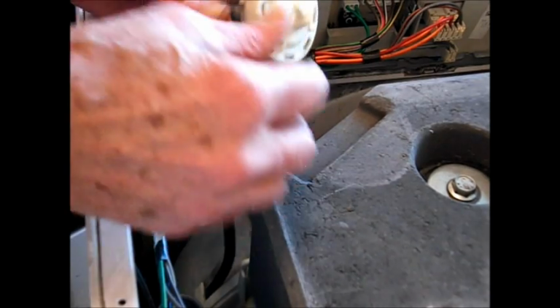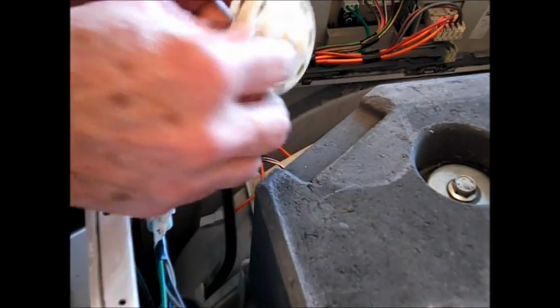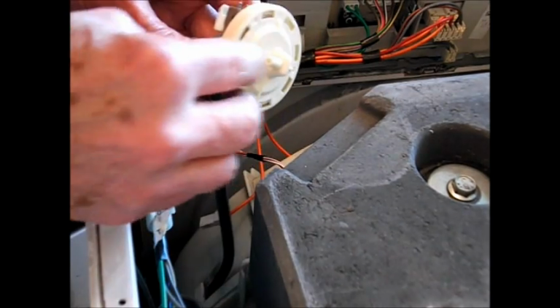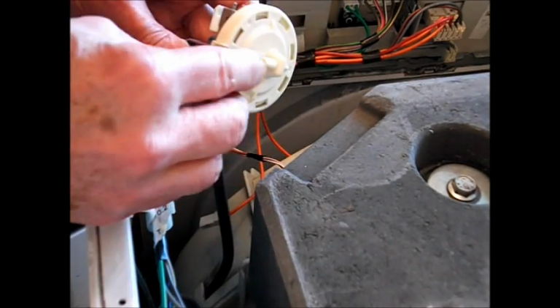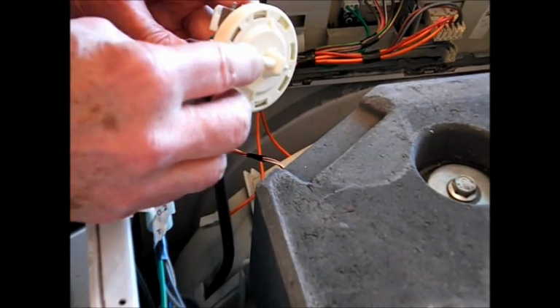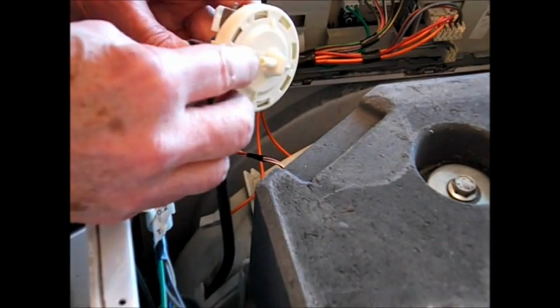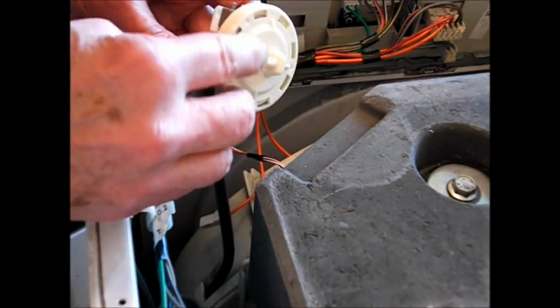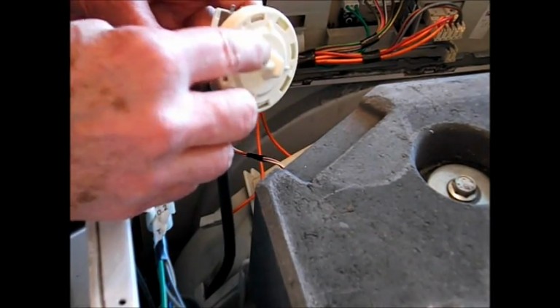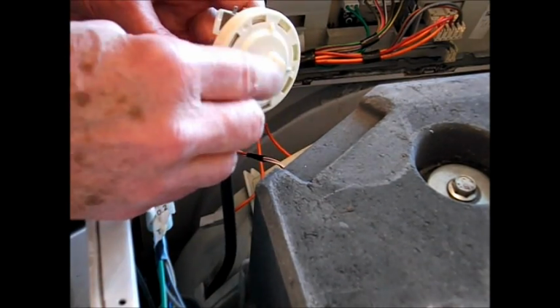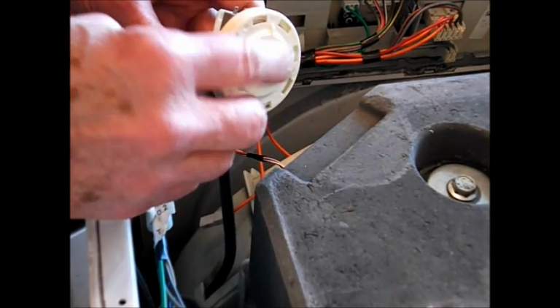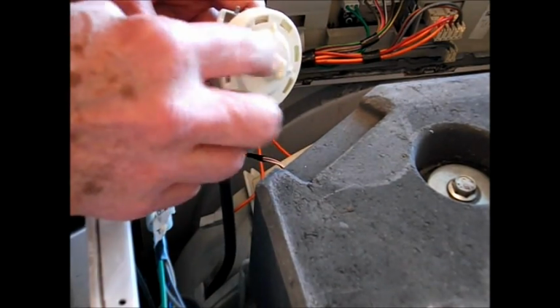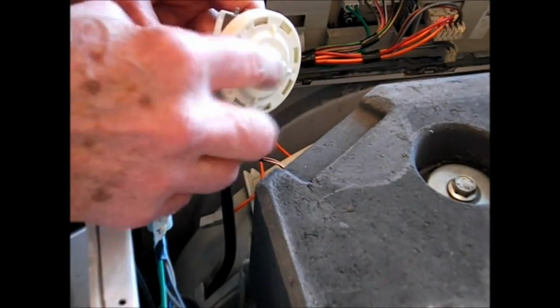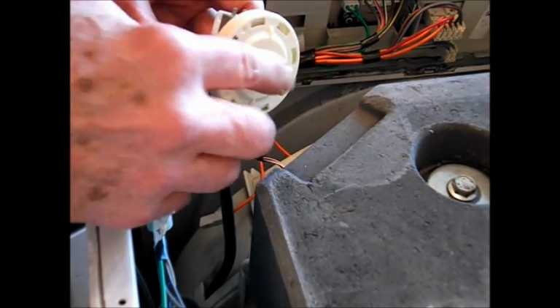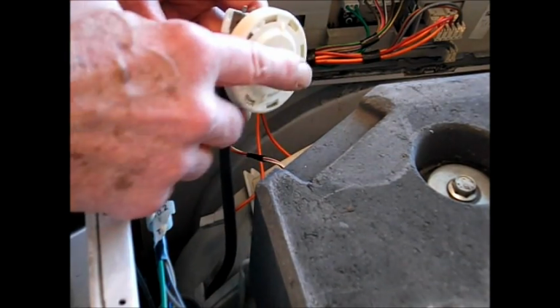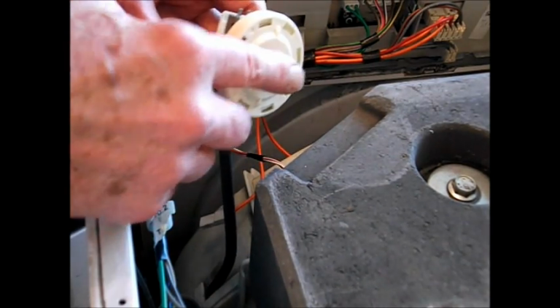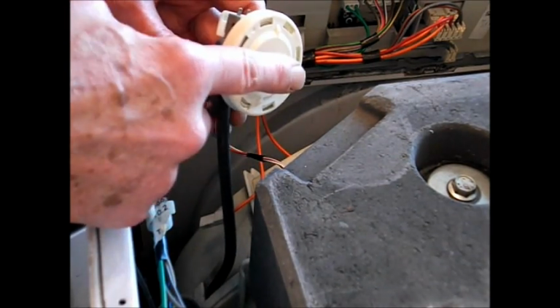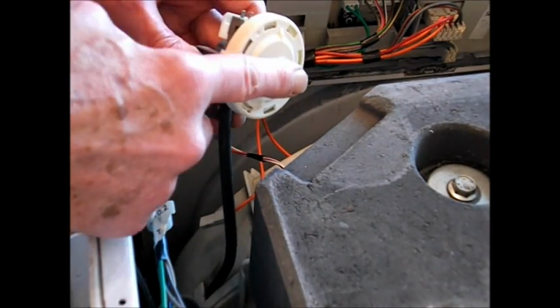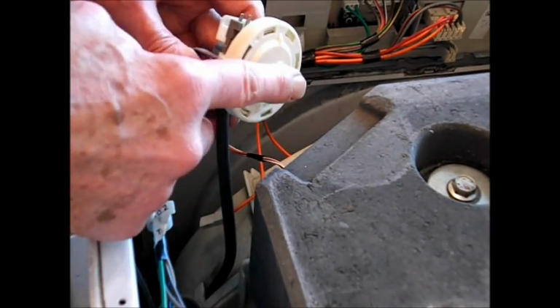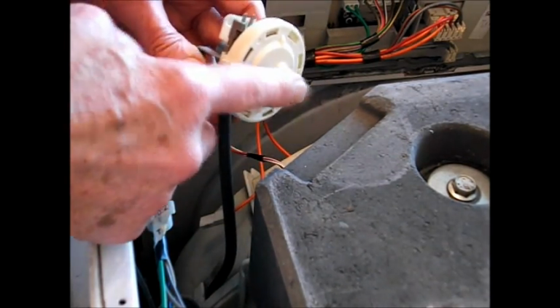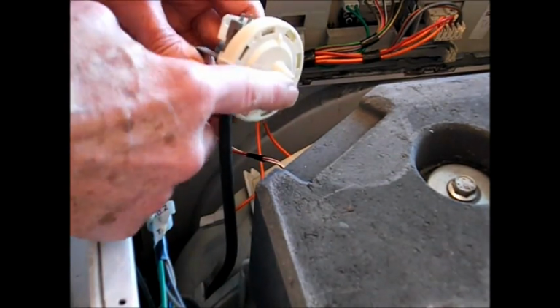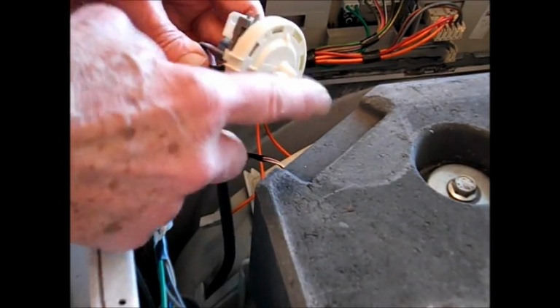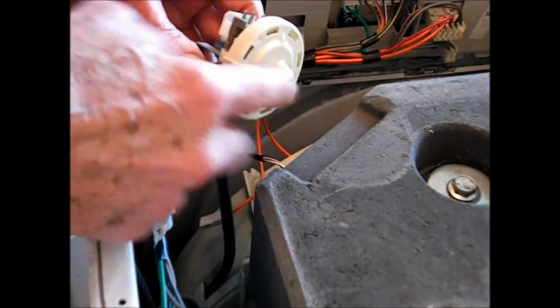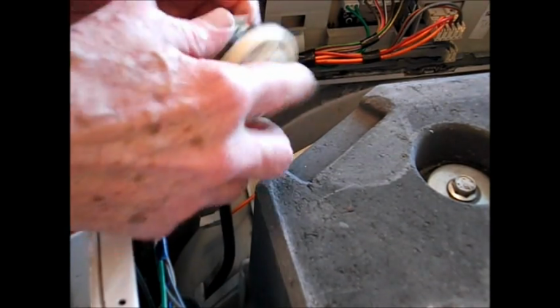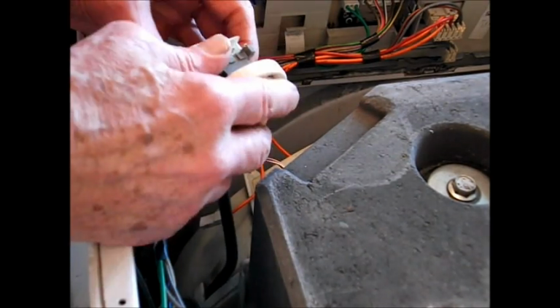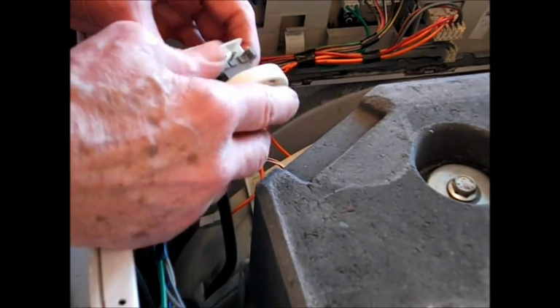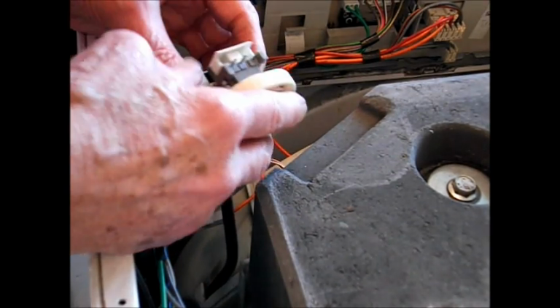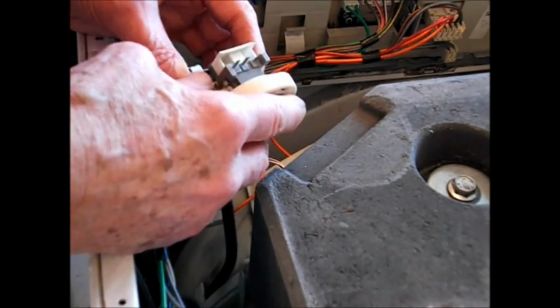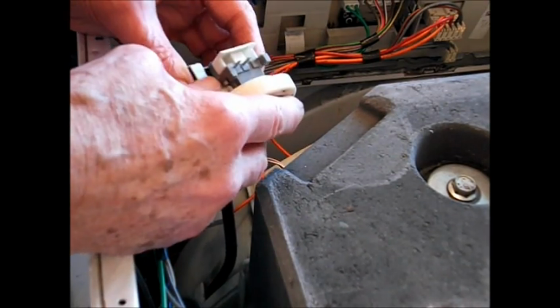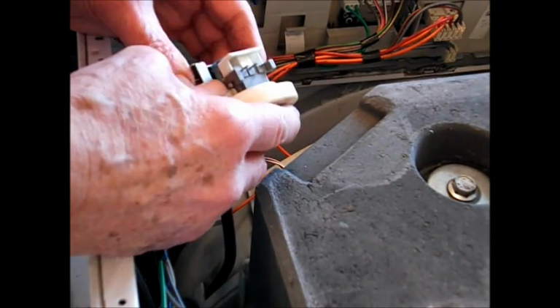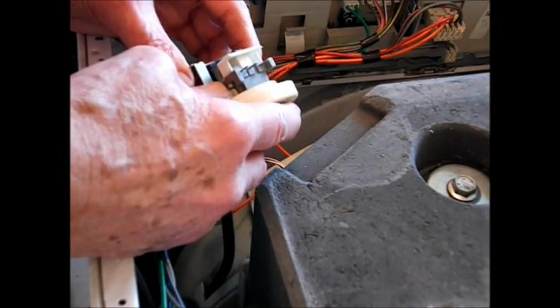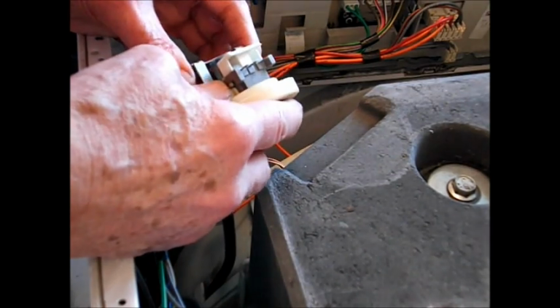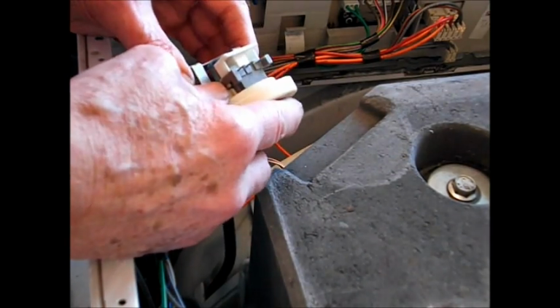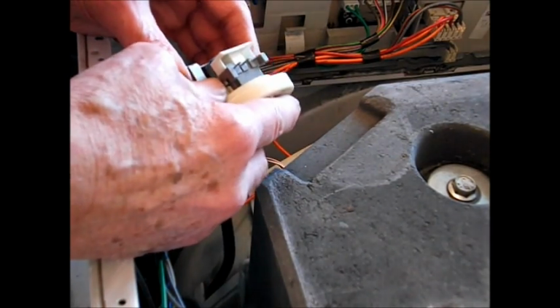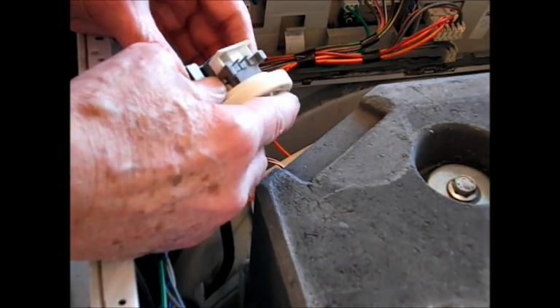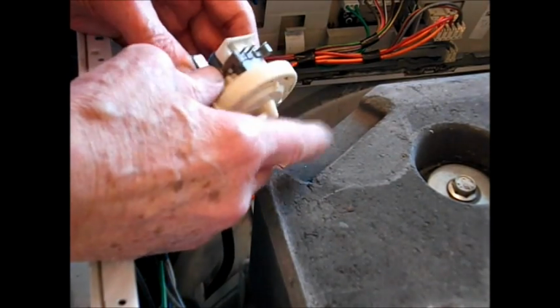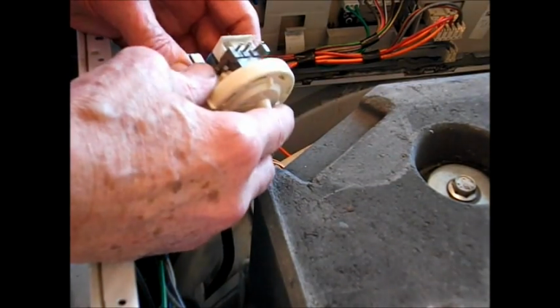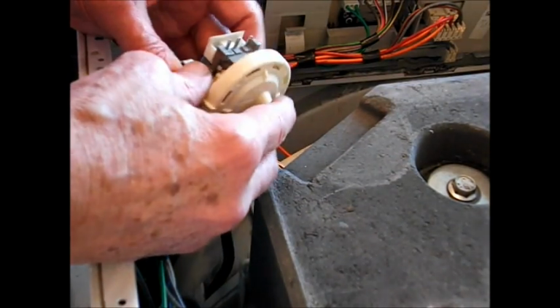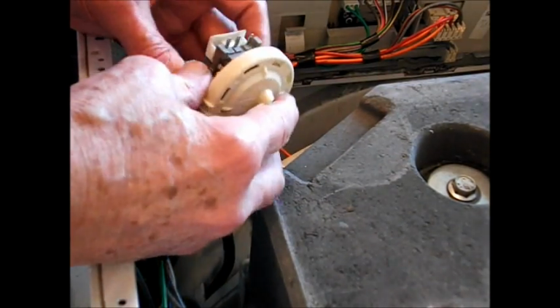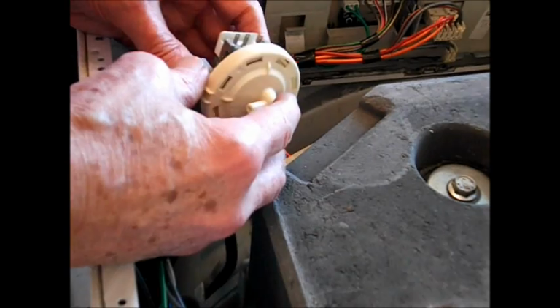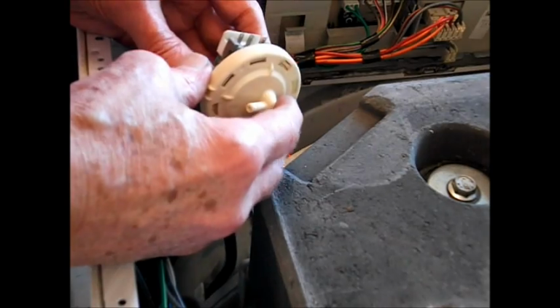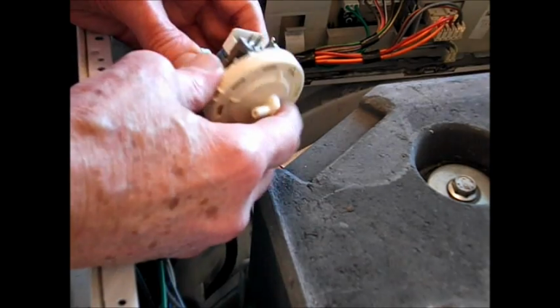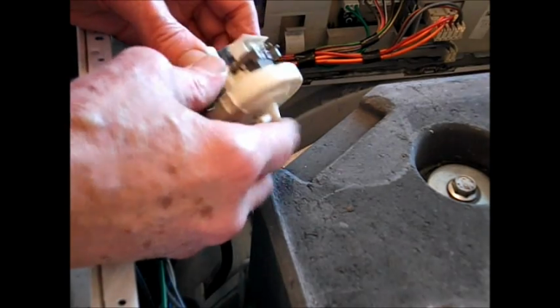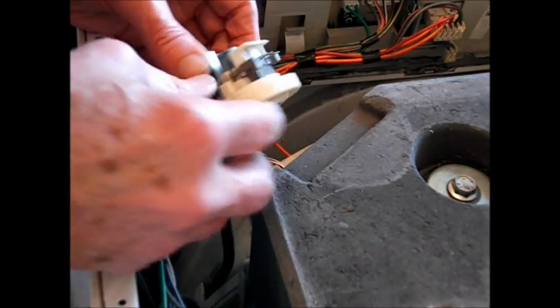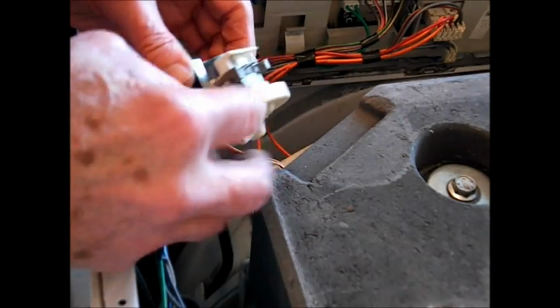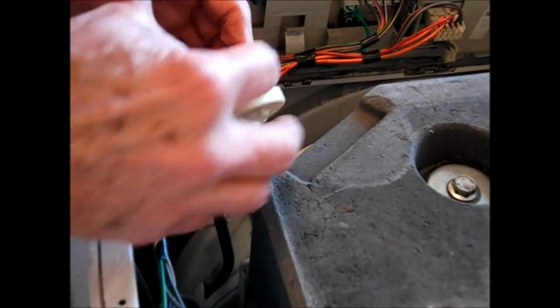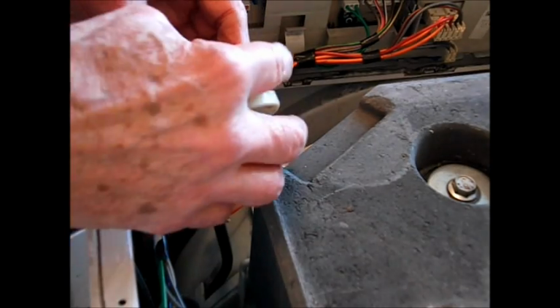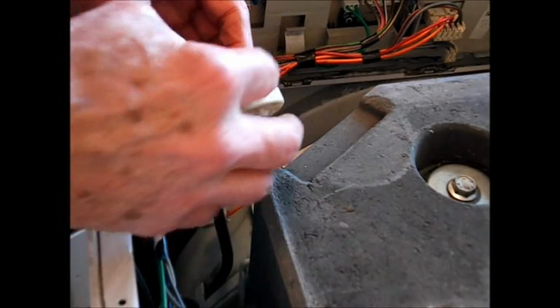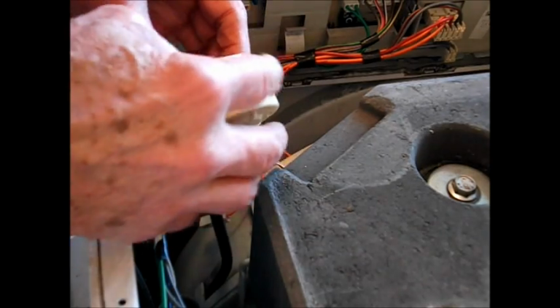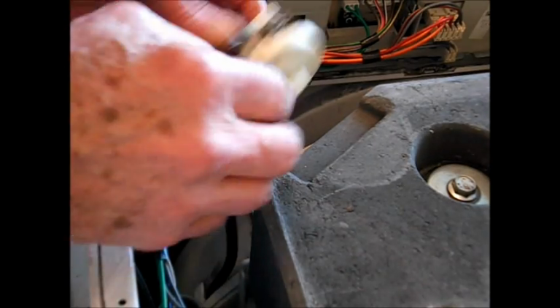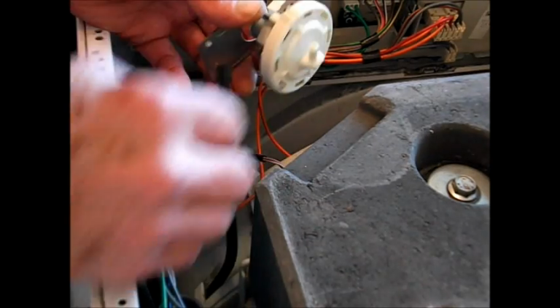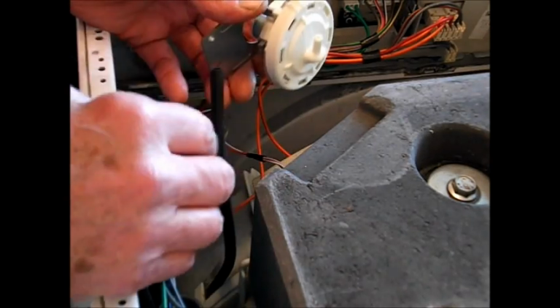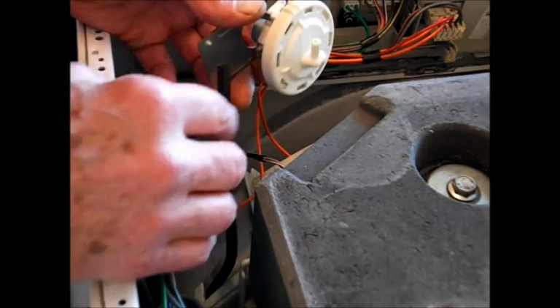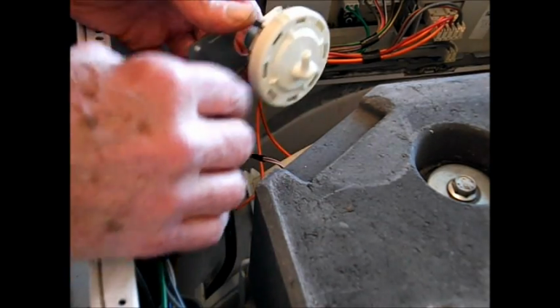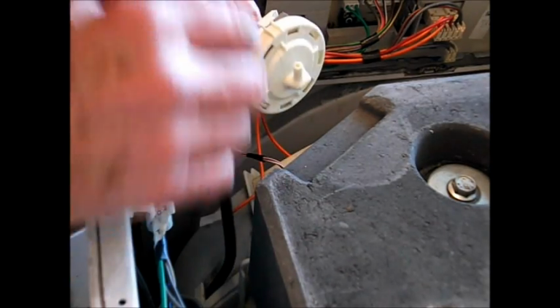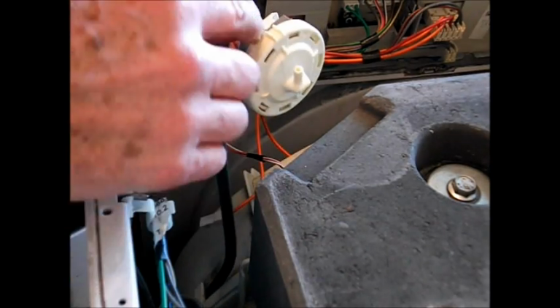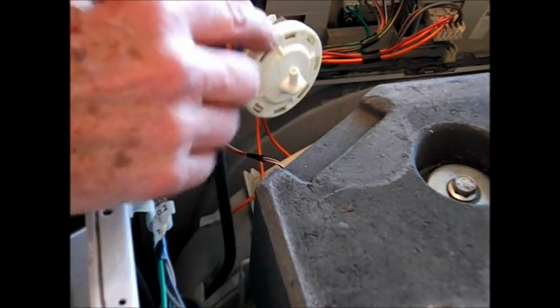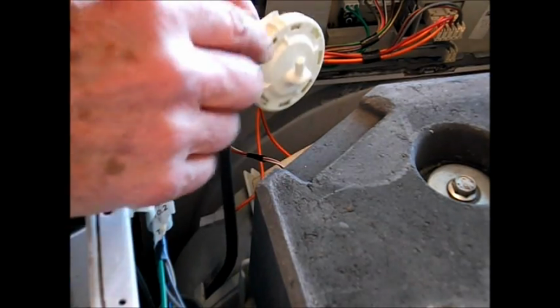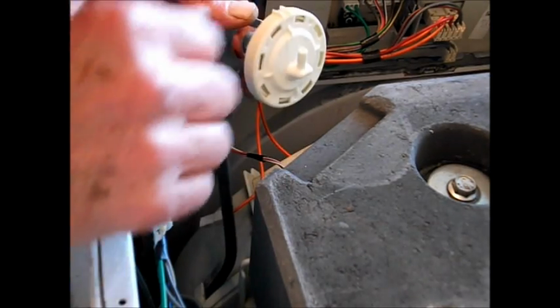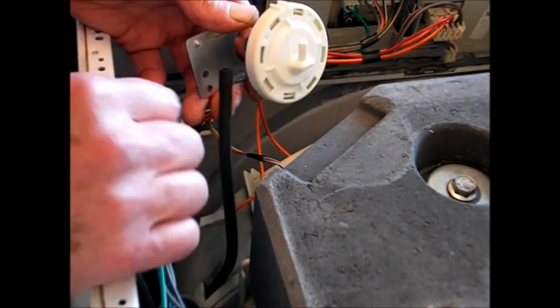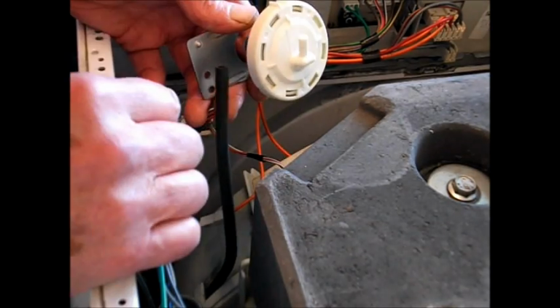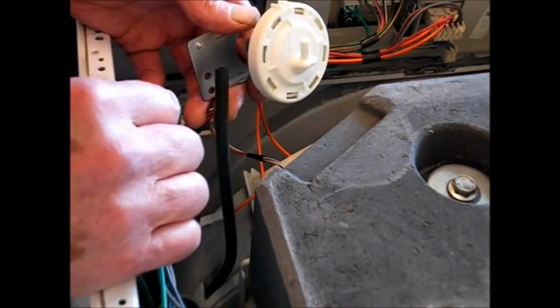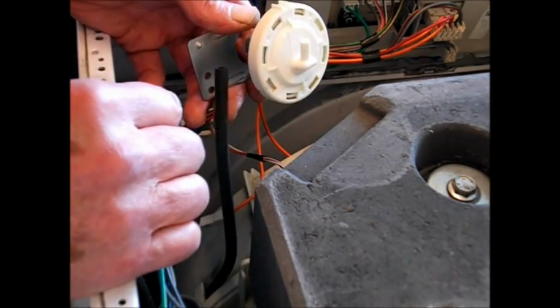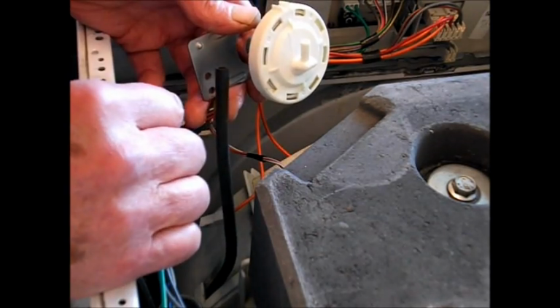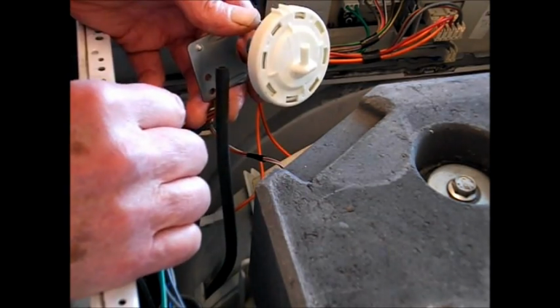Blow it down there if your lungs are strong enough and see if, when you hear the switch flick over, your meter bleeps.